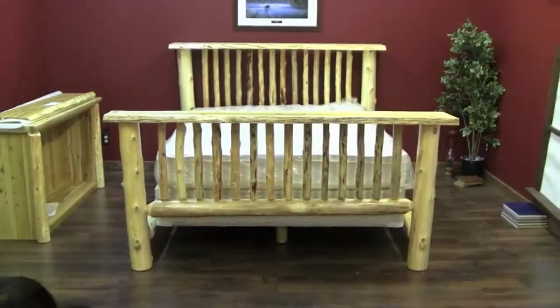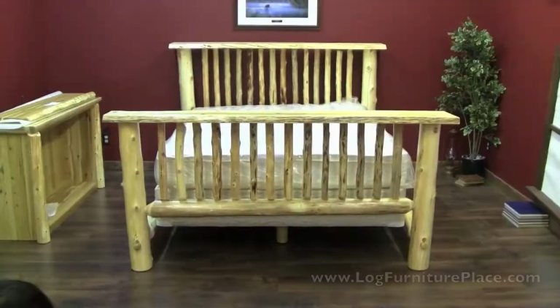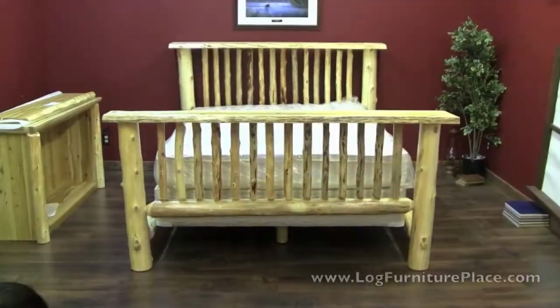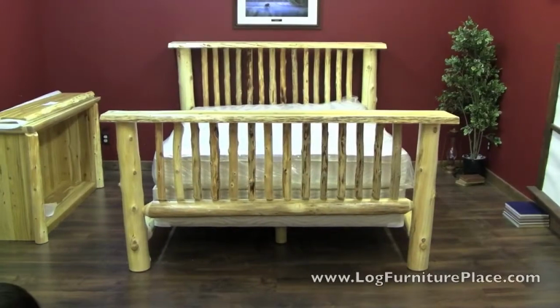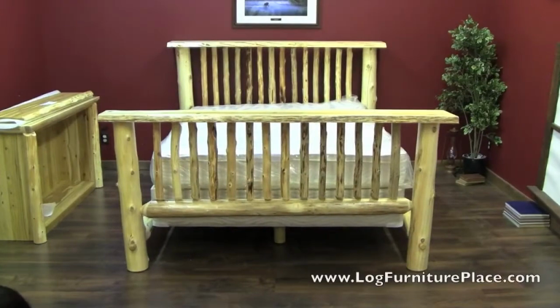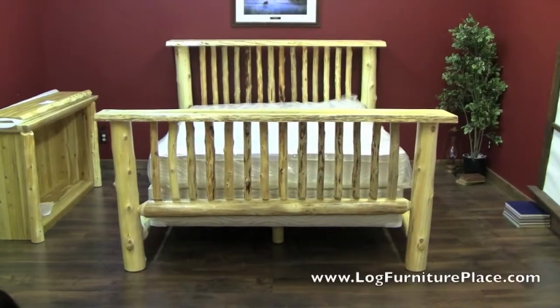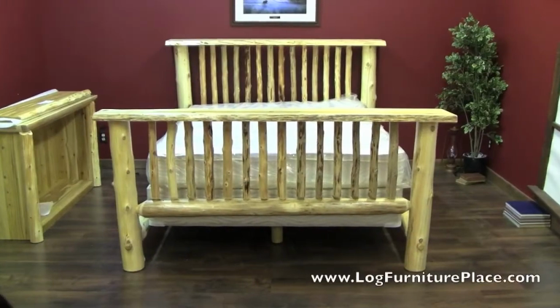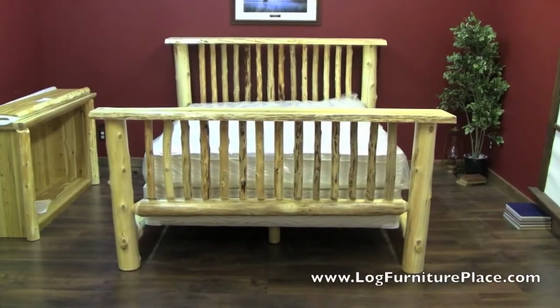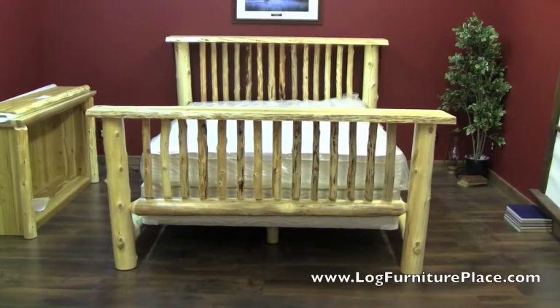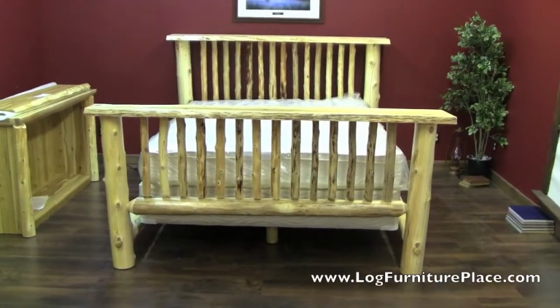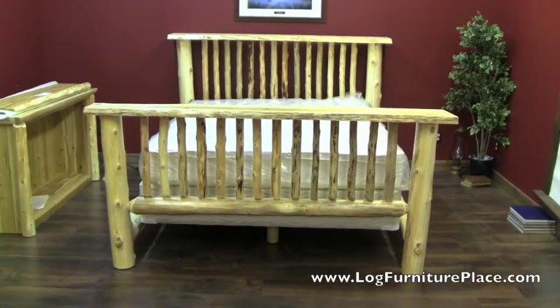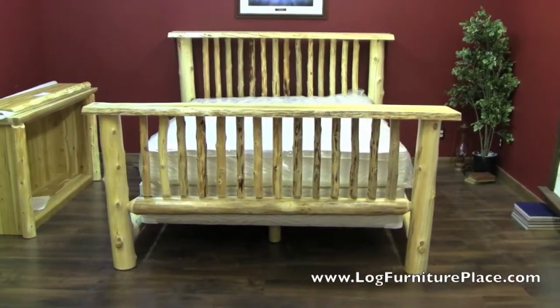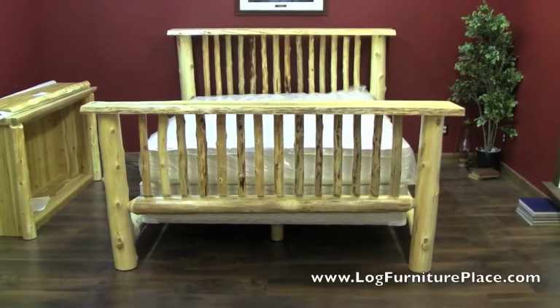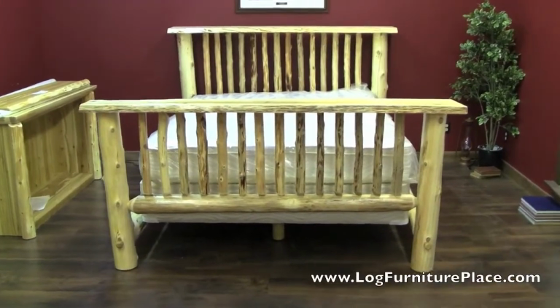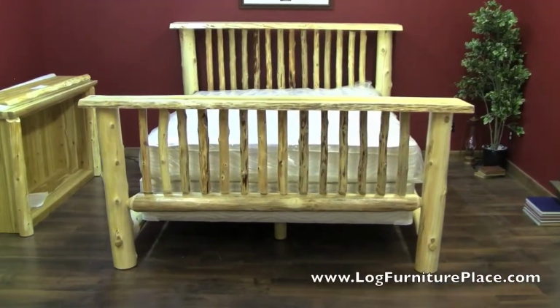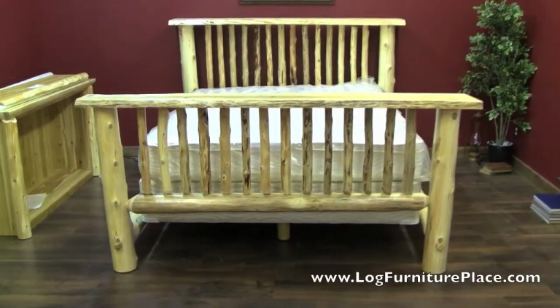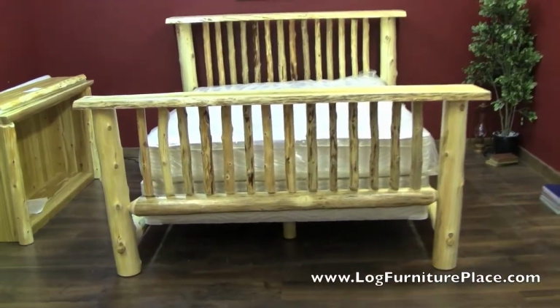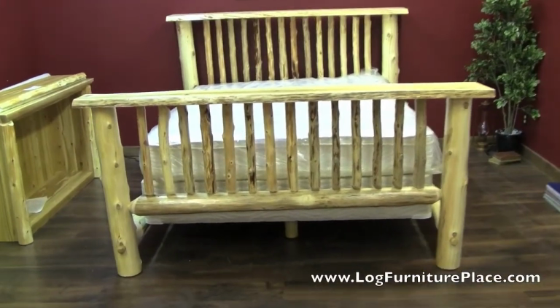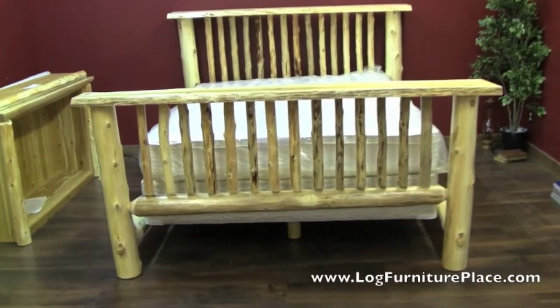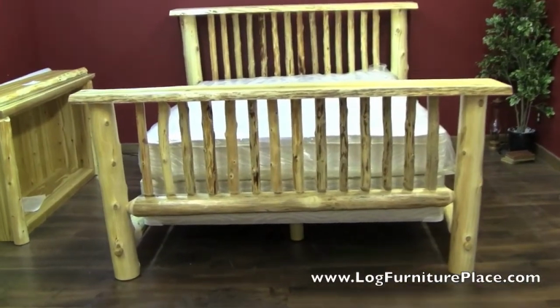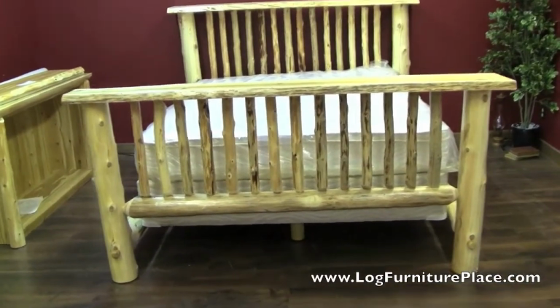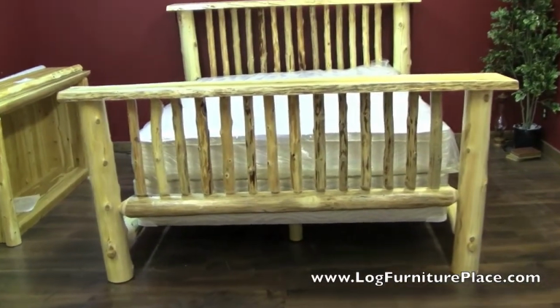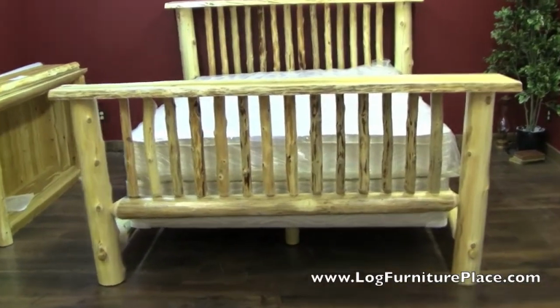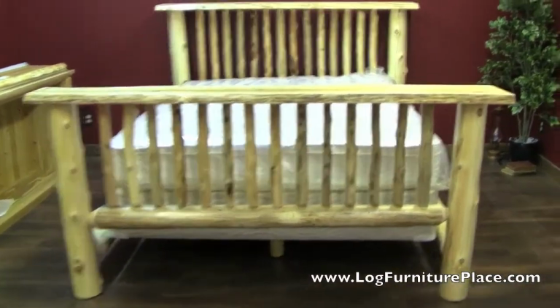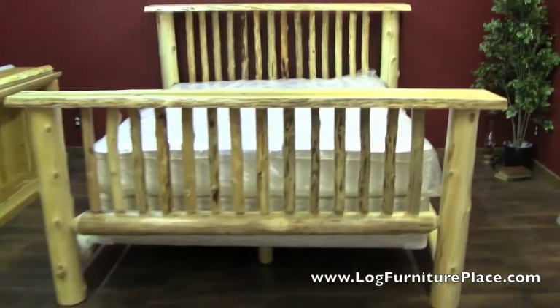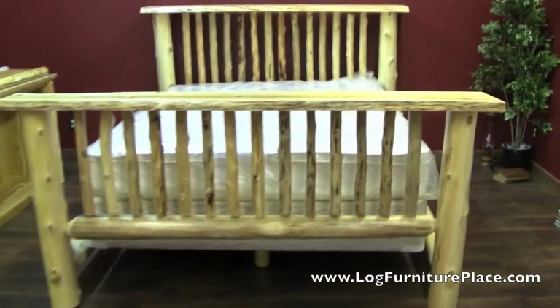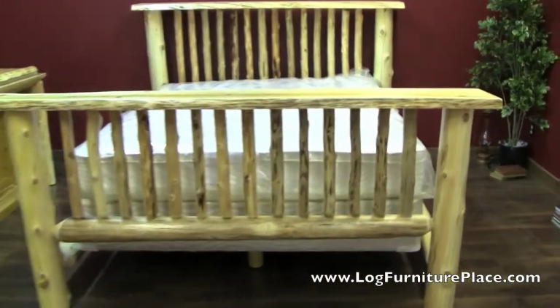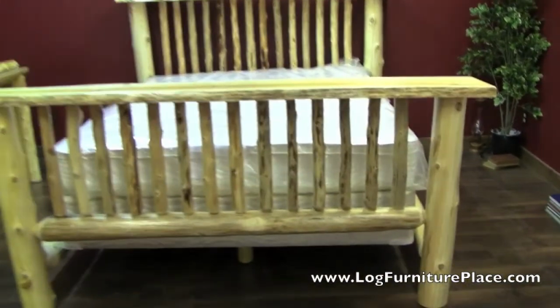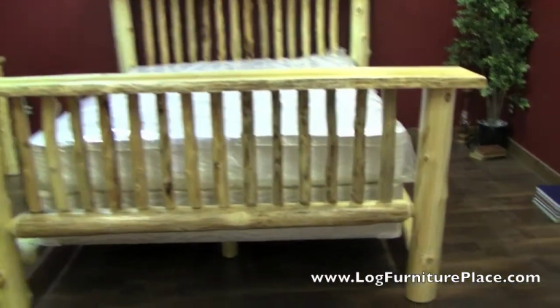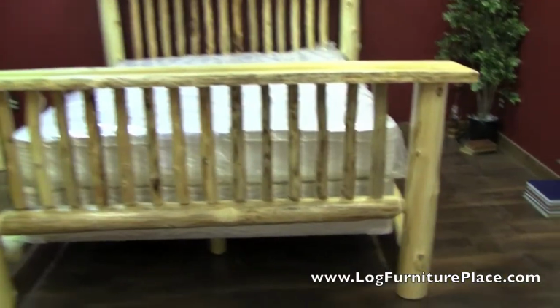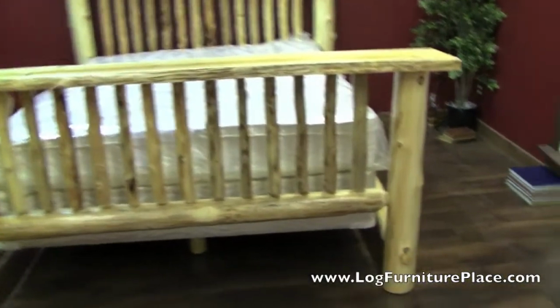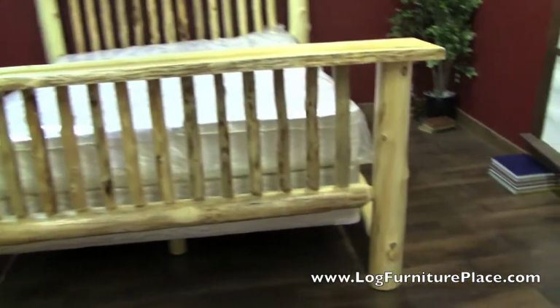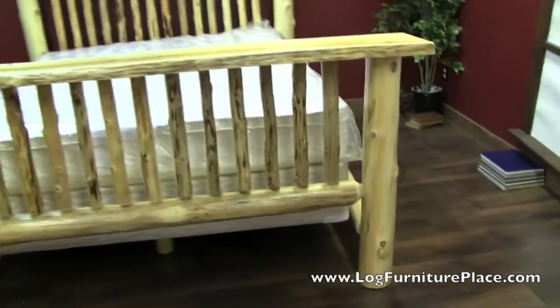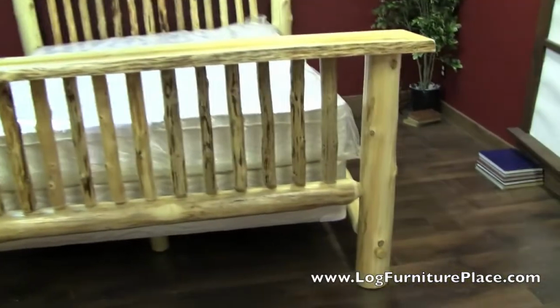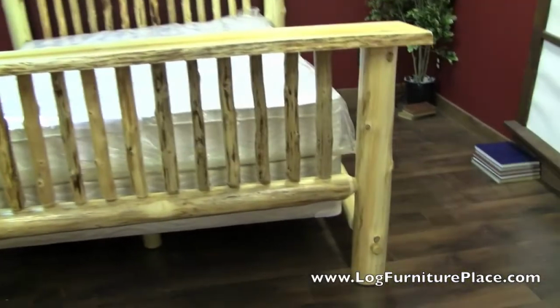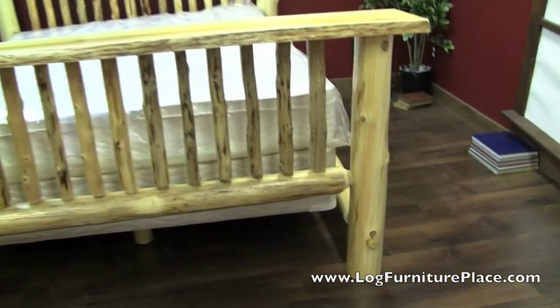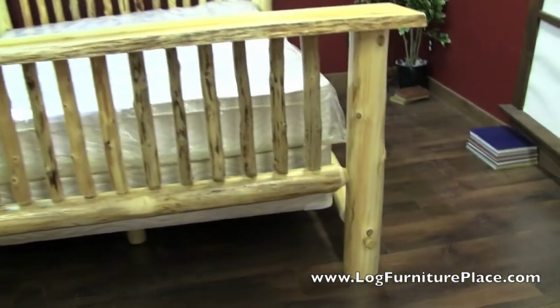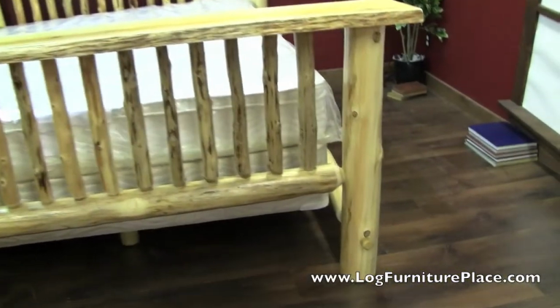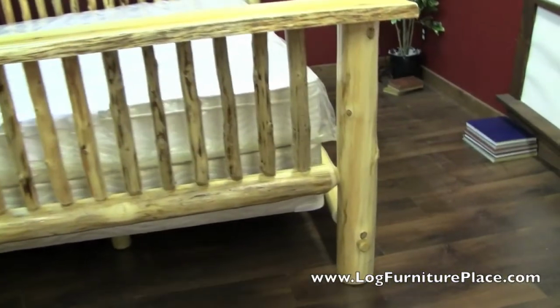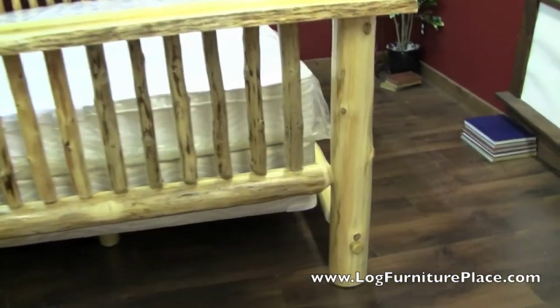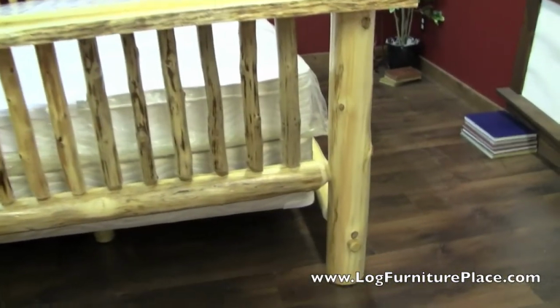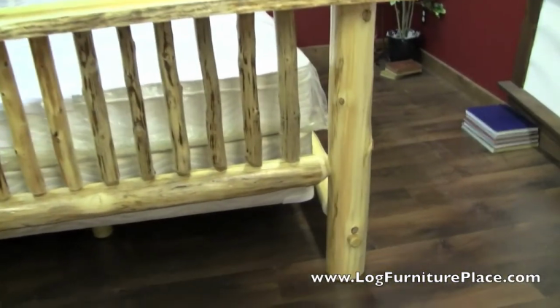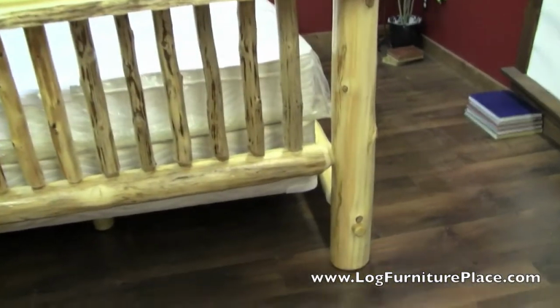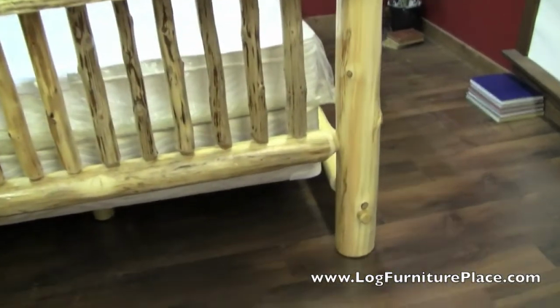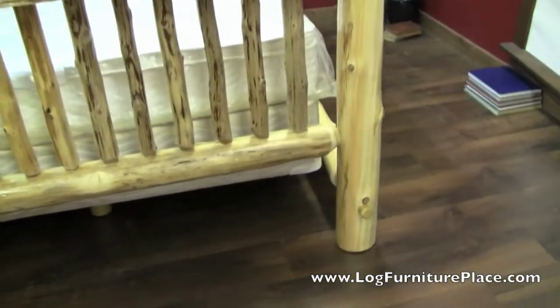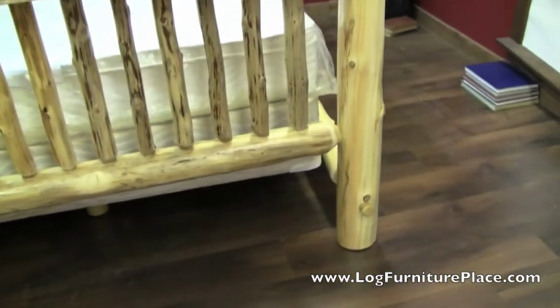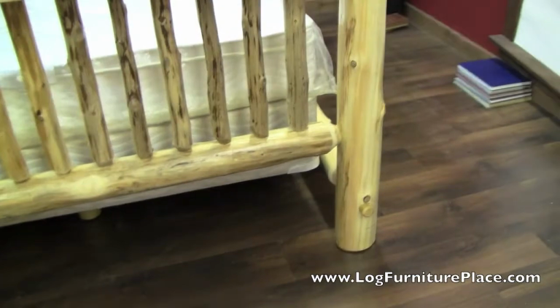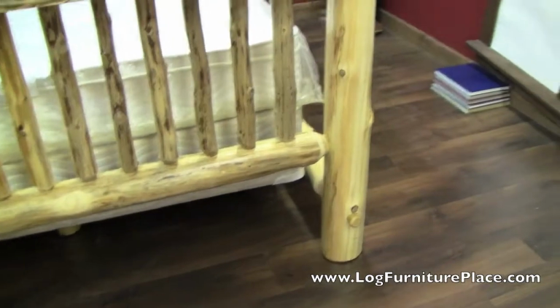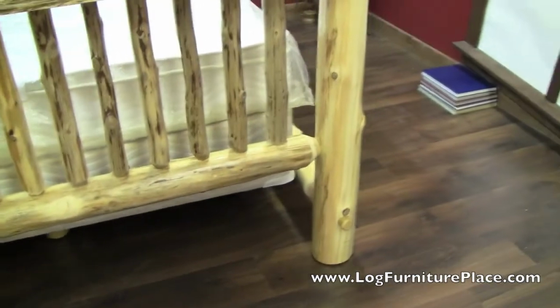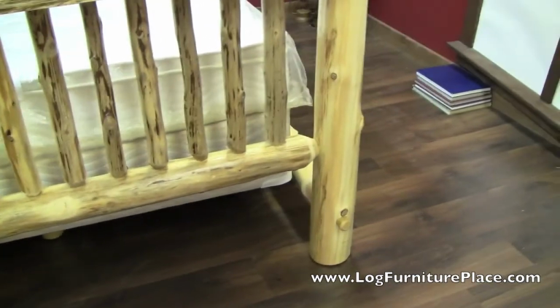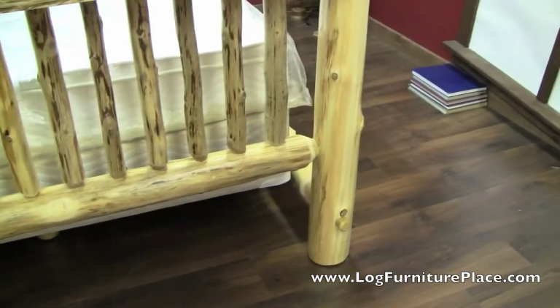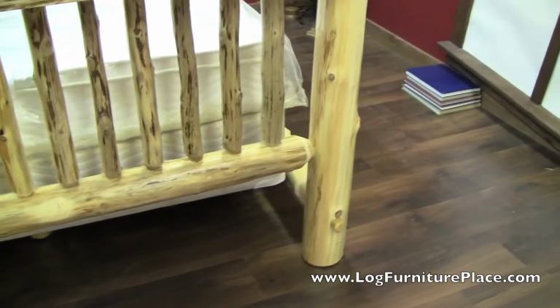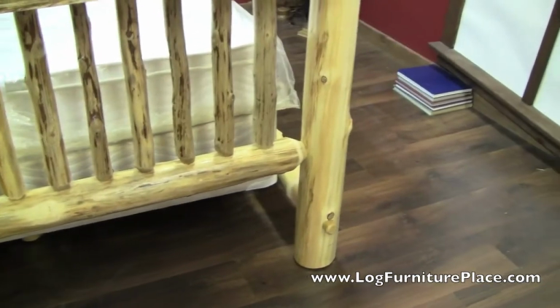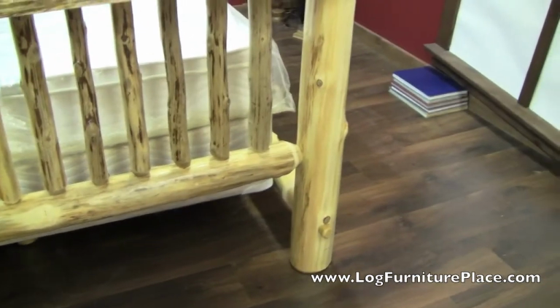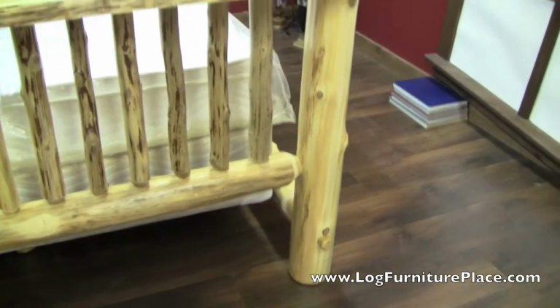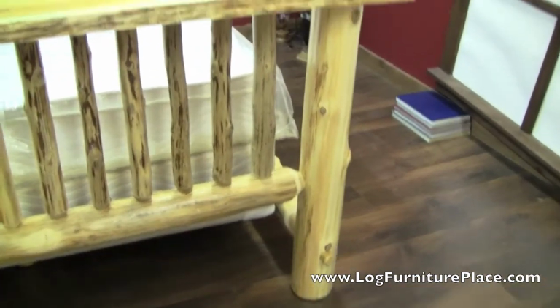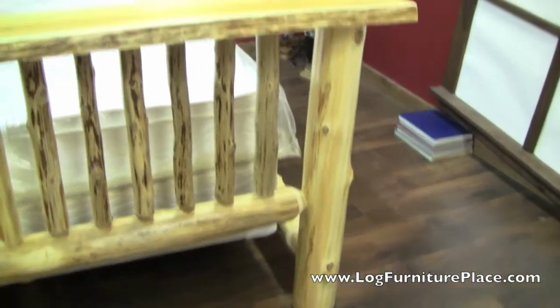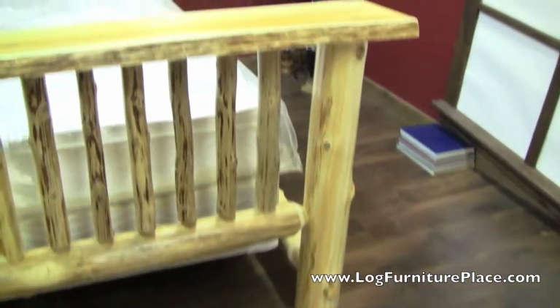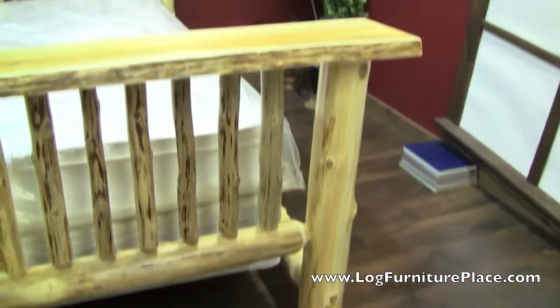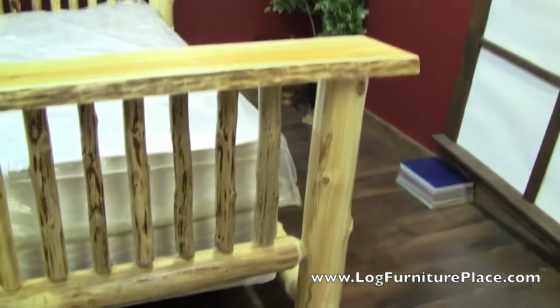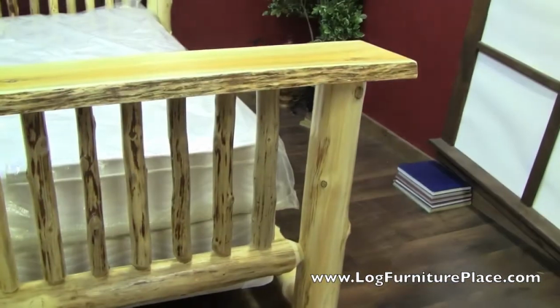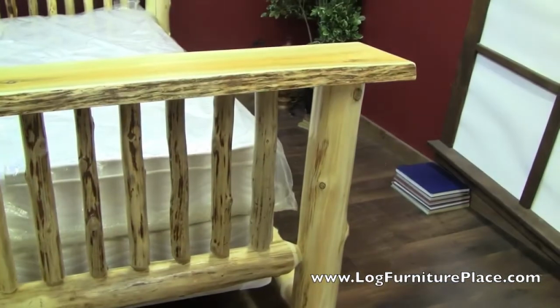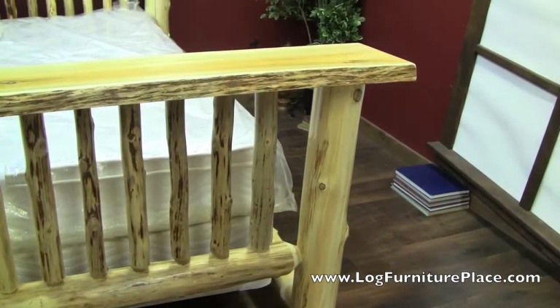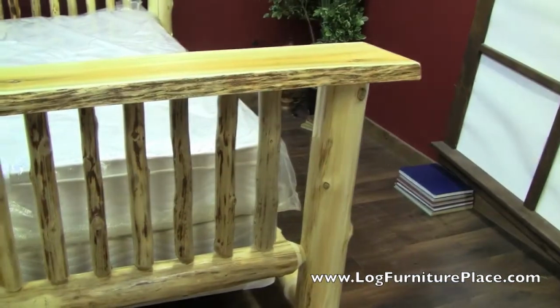Hi, it's Jason with LogFurniturePlace.com. I'm going to give you a closer look at our Cedar Lake flat top log bed today.